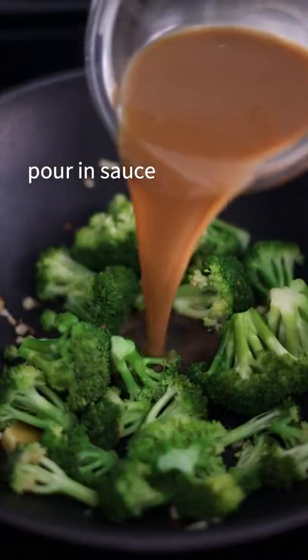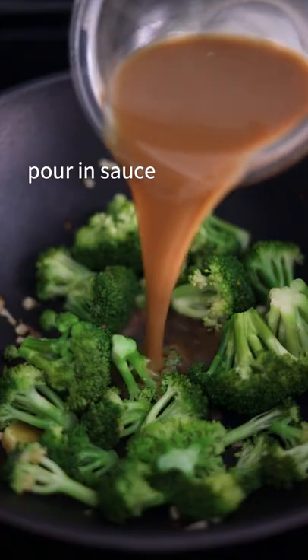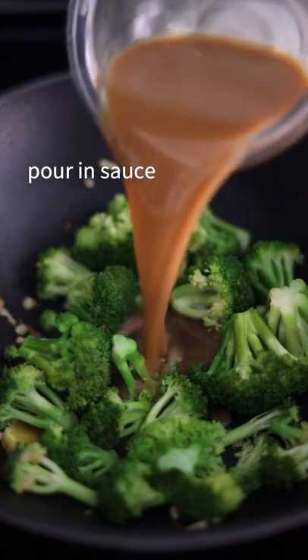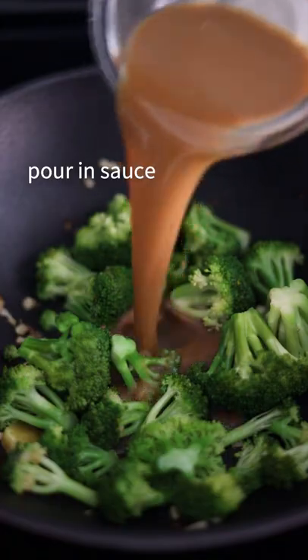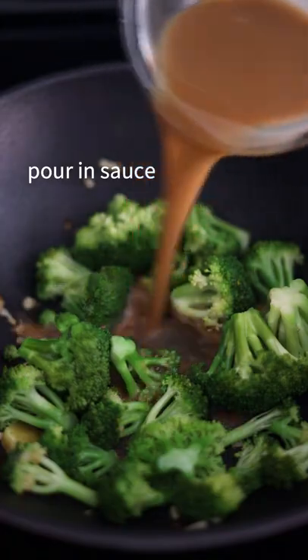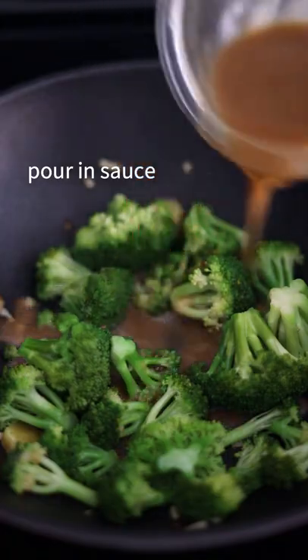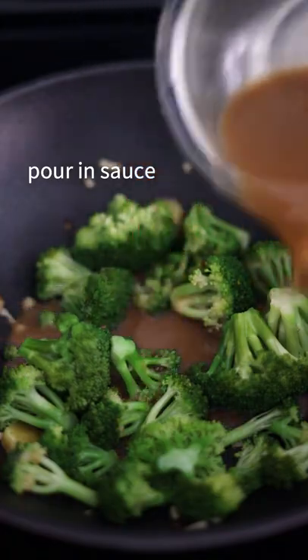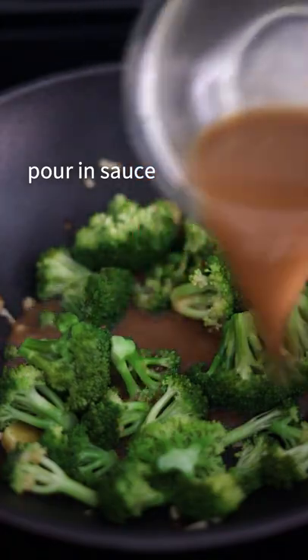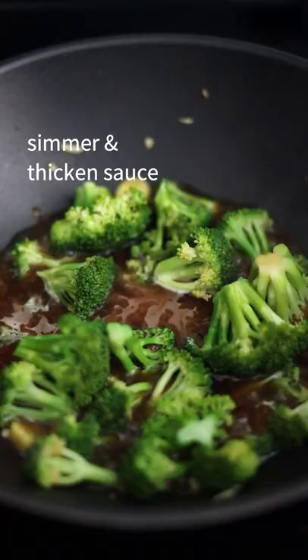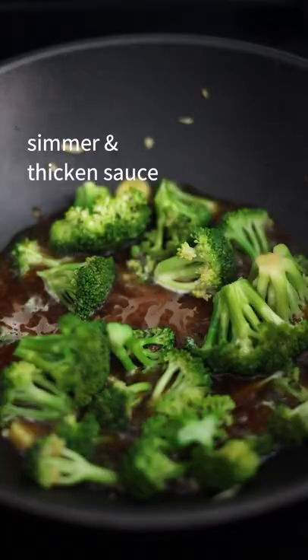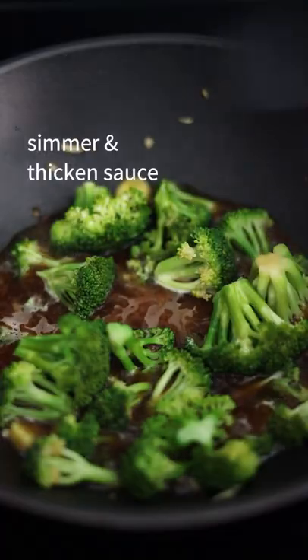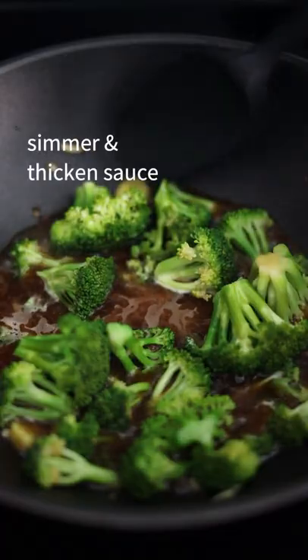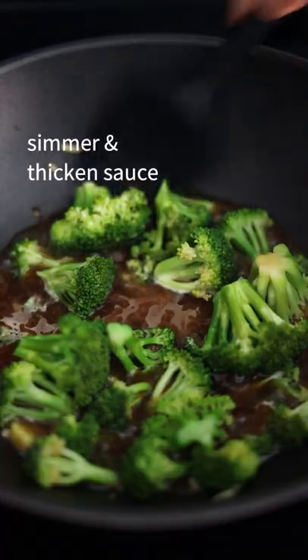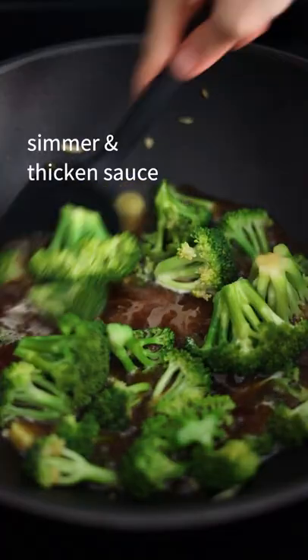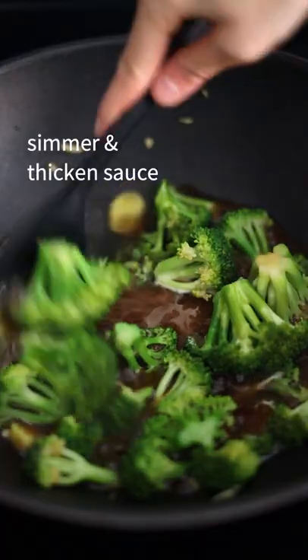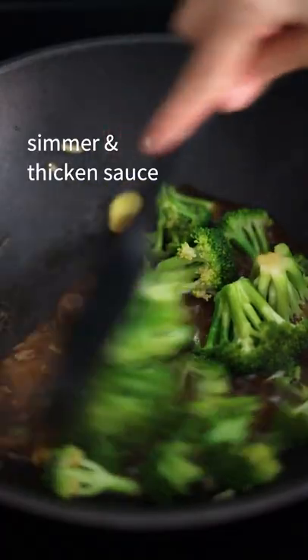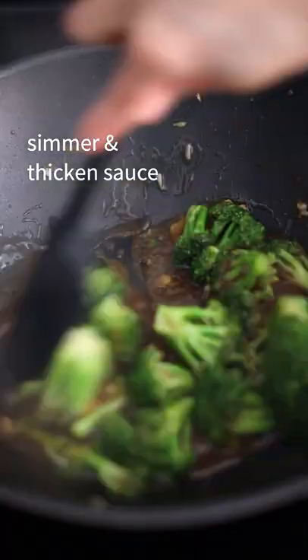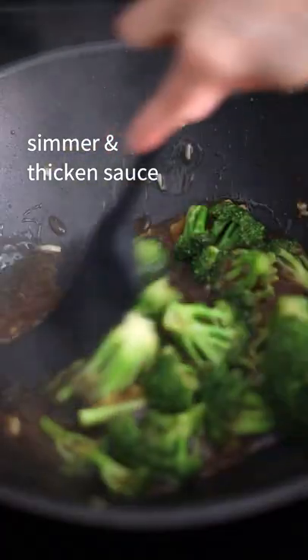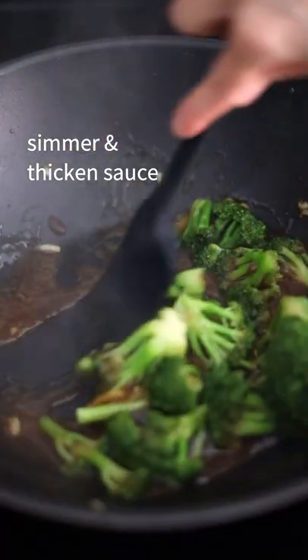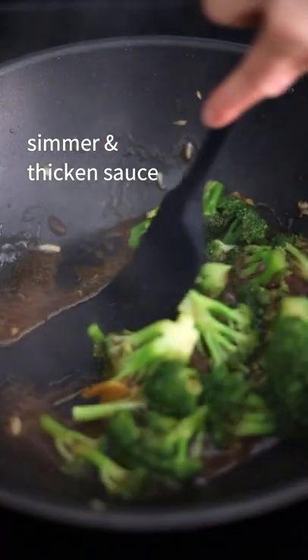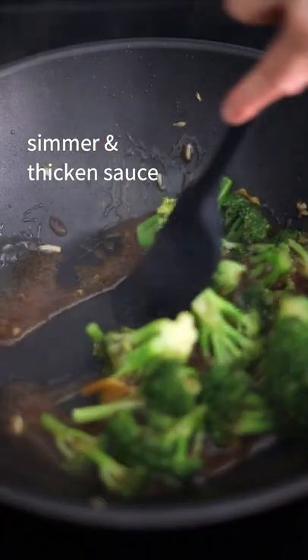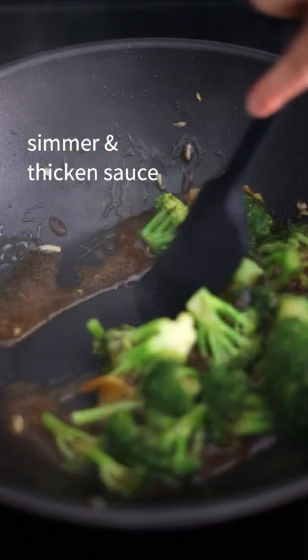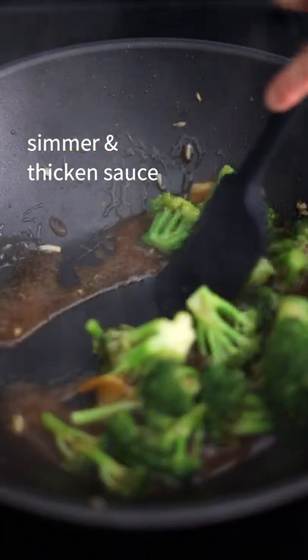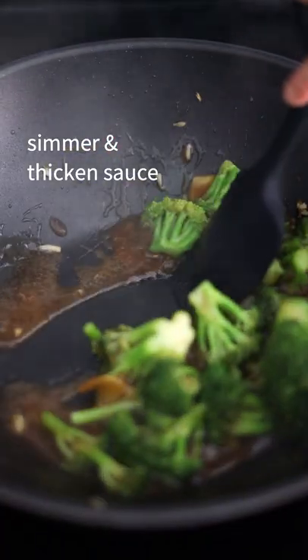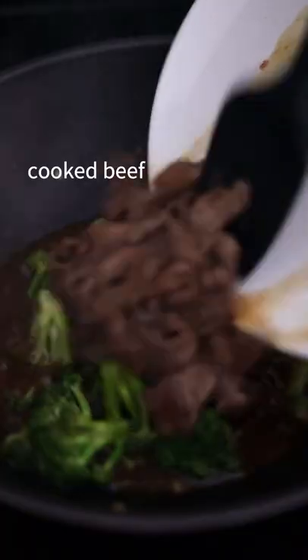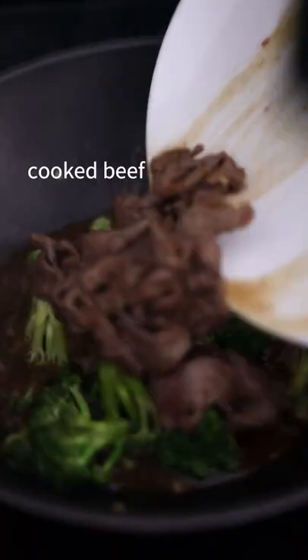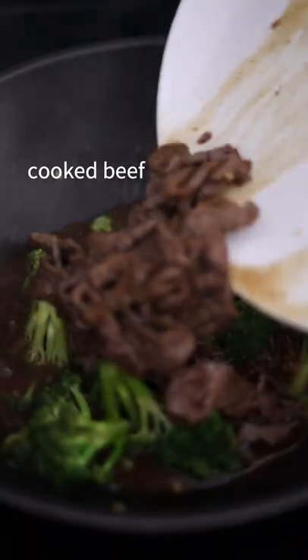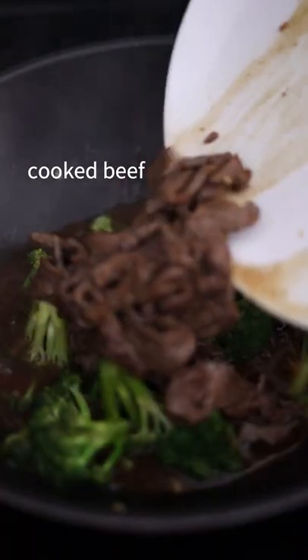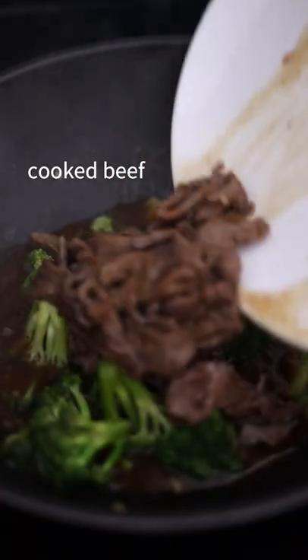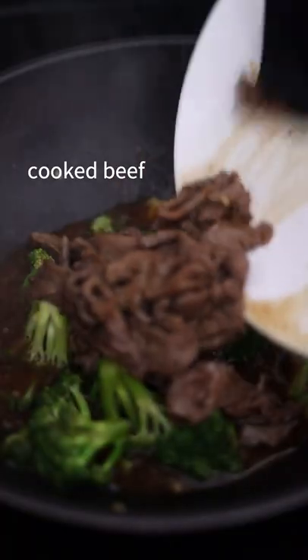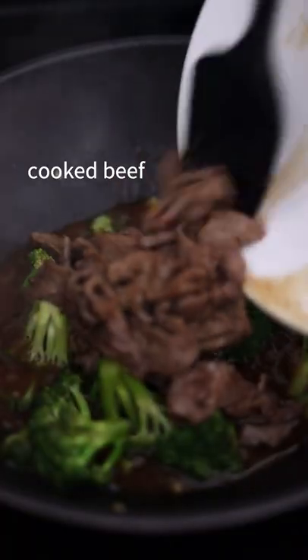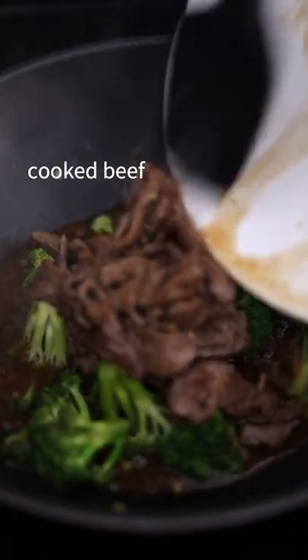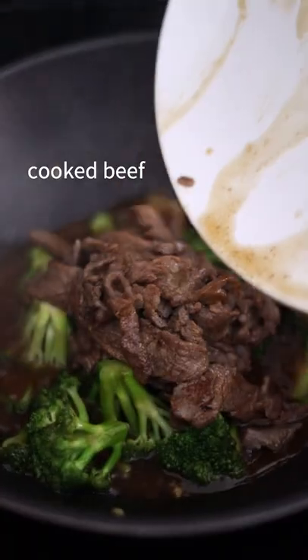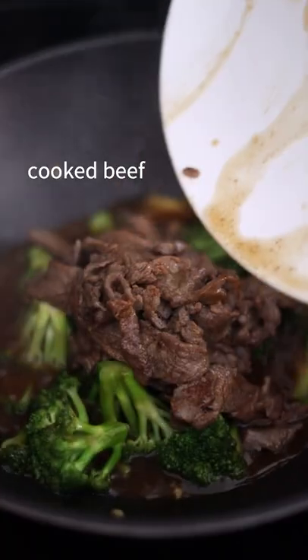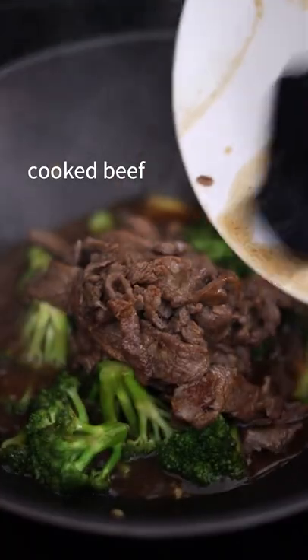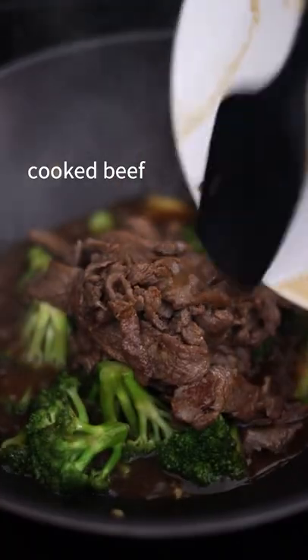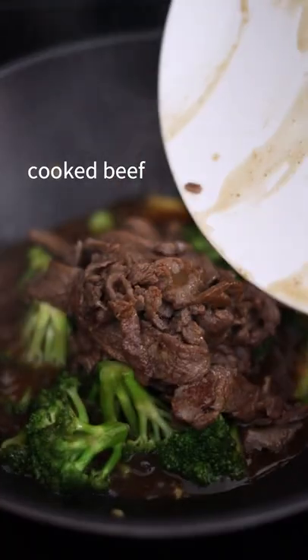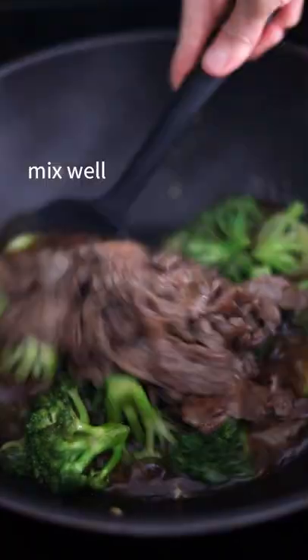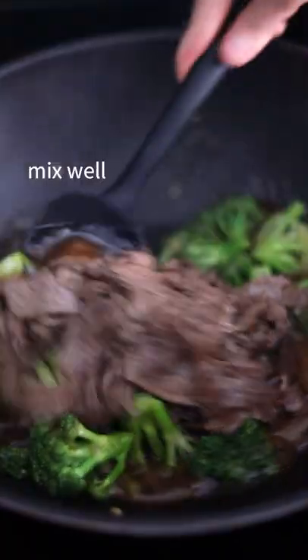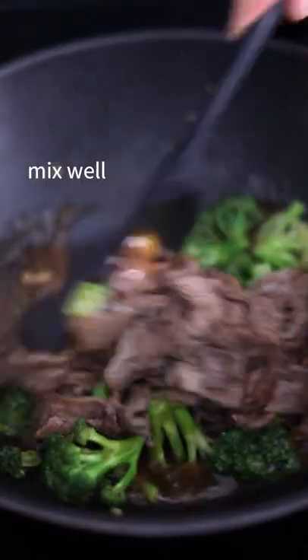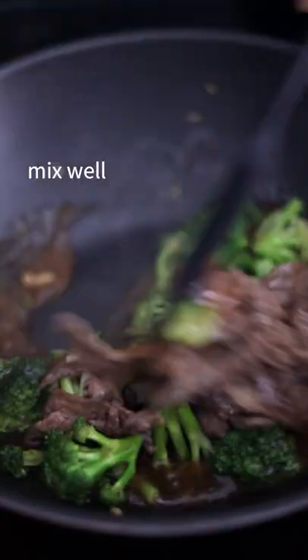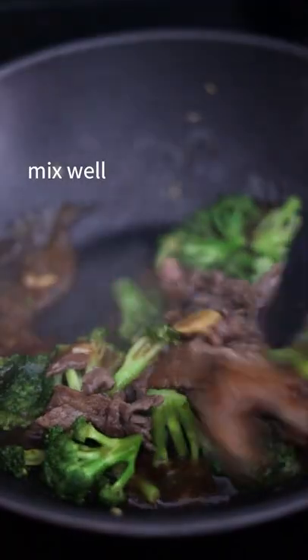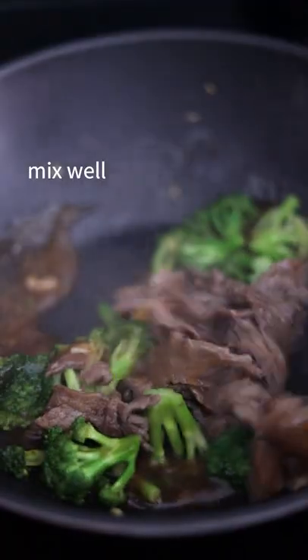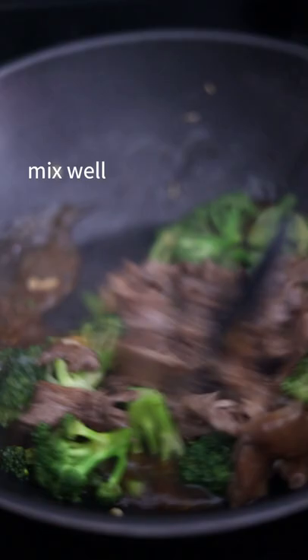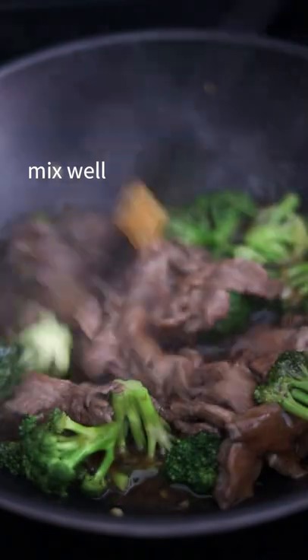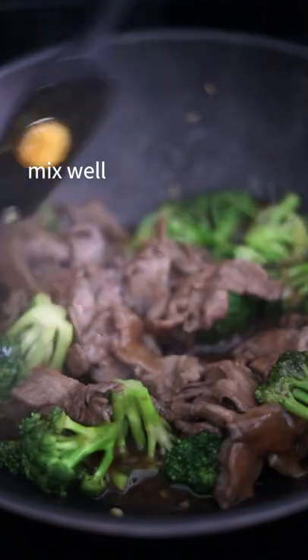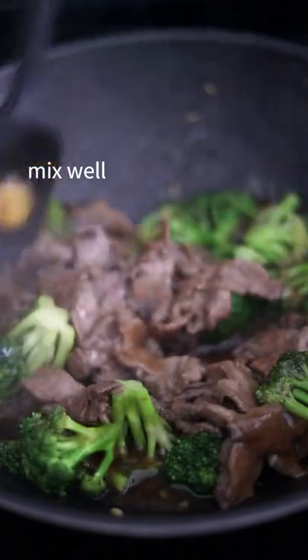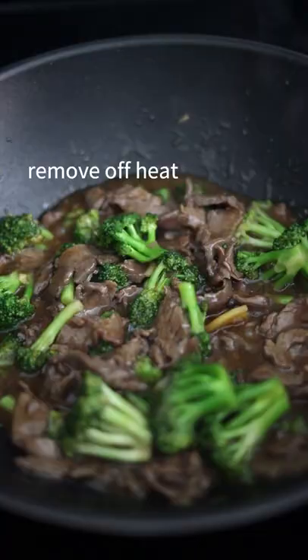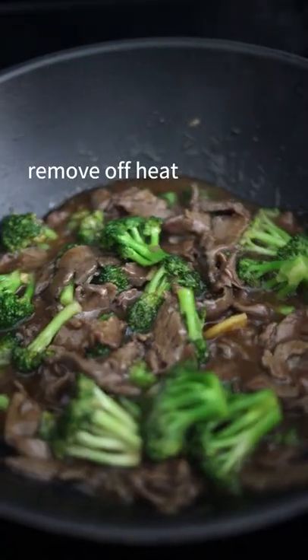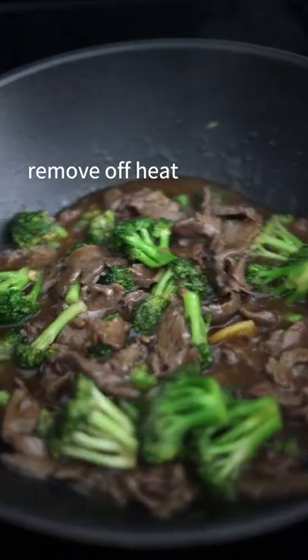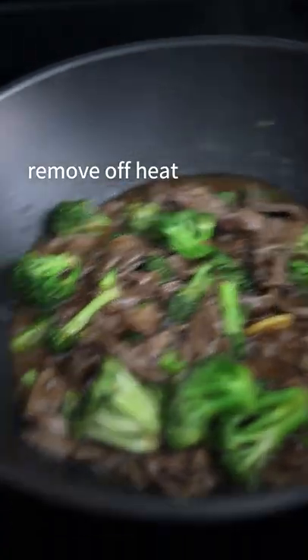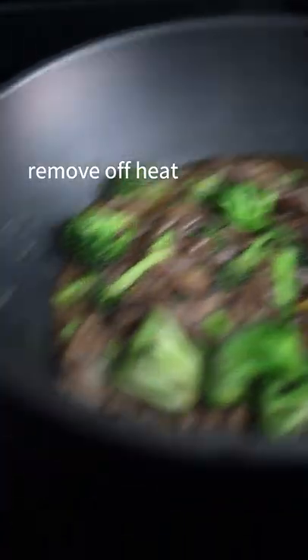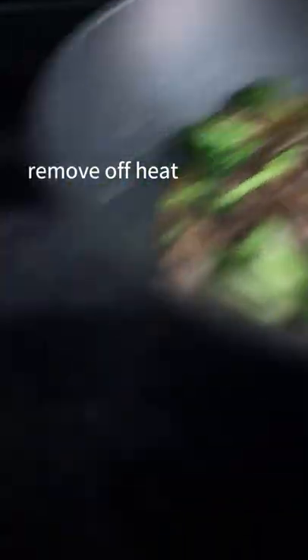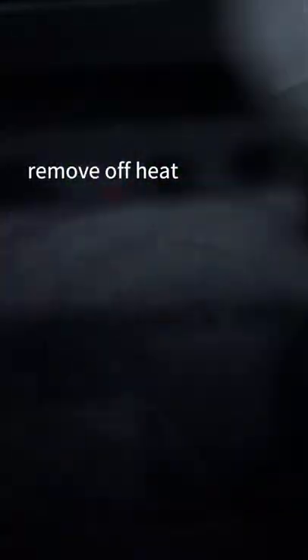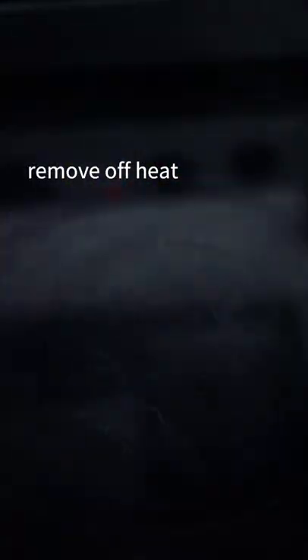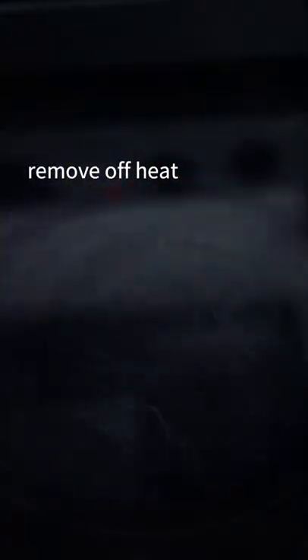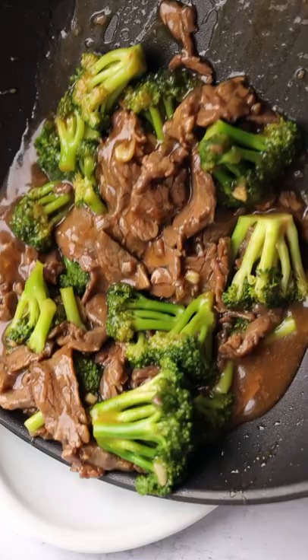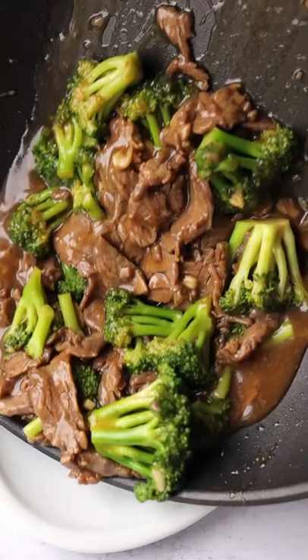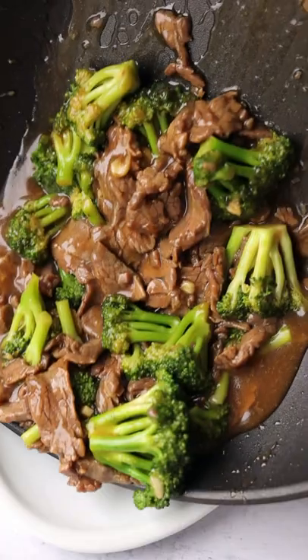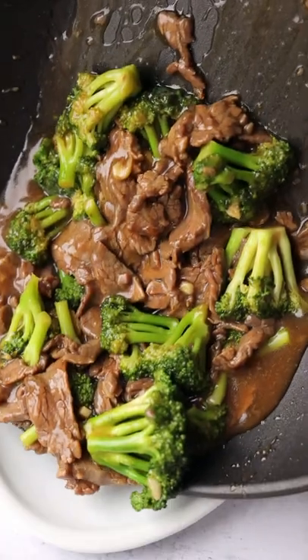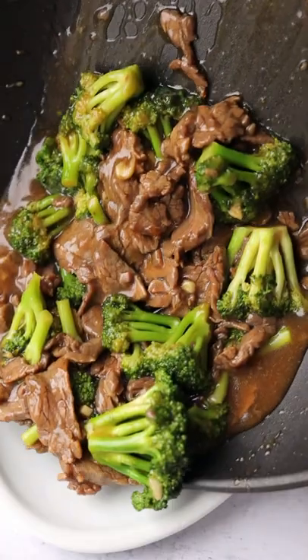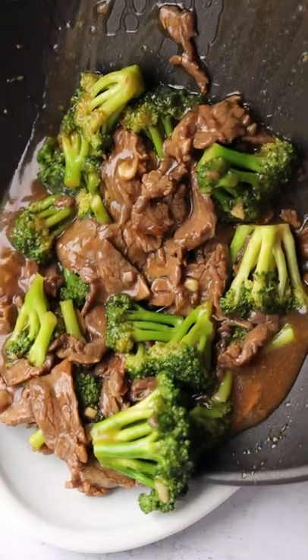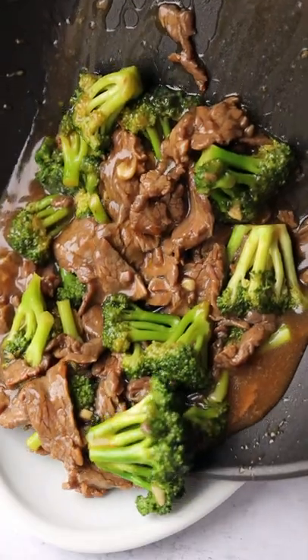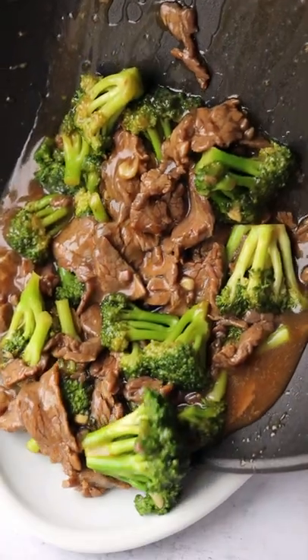Pour in your sauce, let it simmer to thicken, add in your cooked beef, mix well, remove off heat, and enjoy.